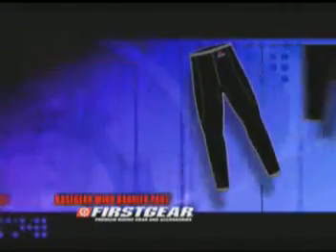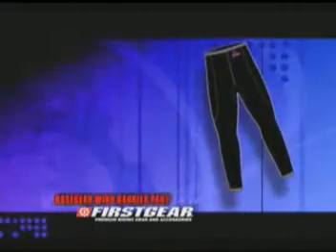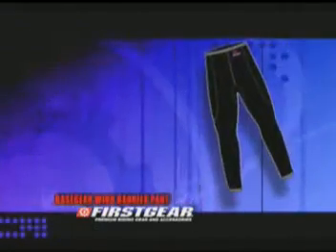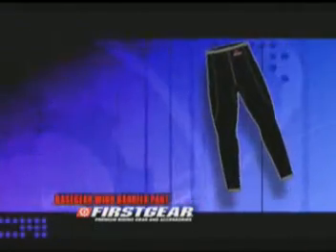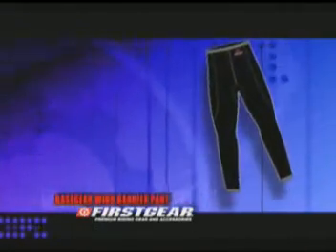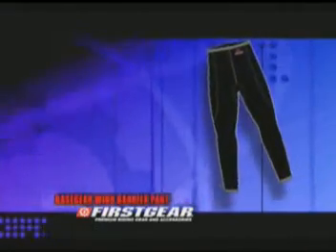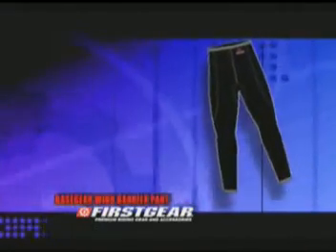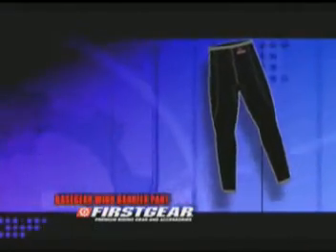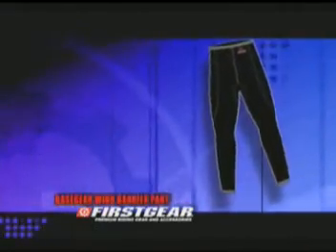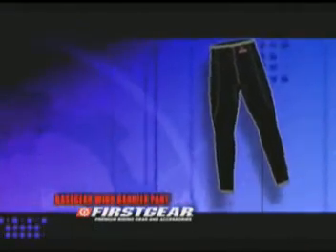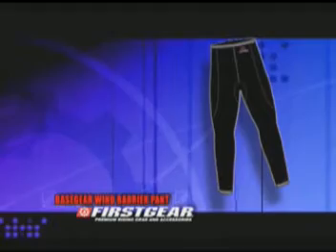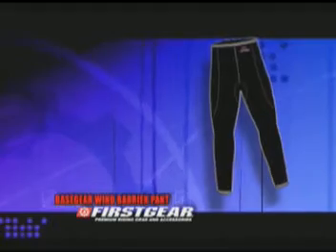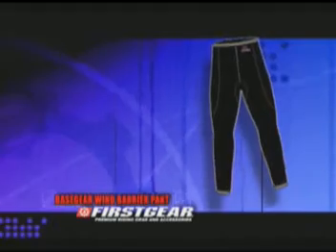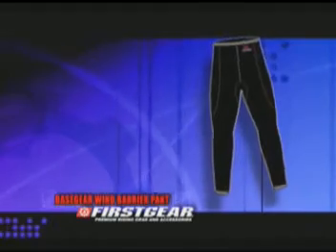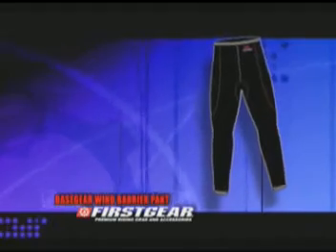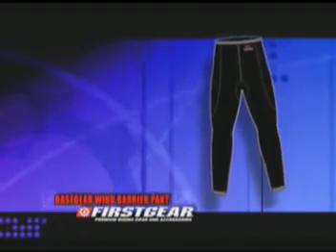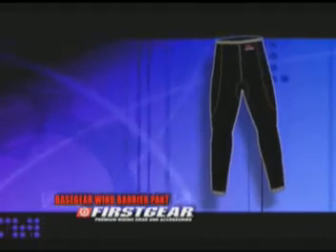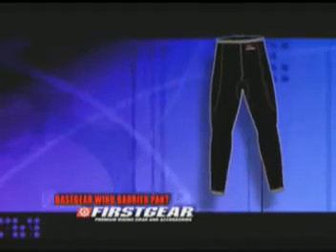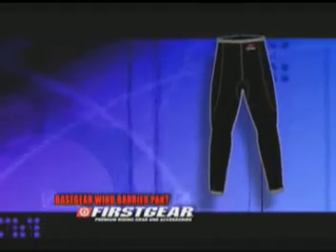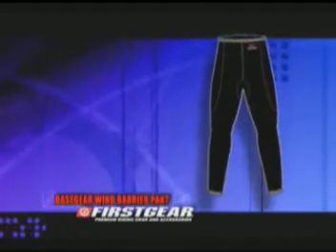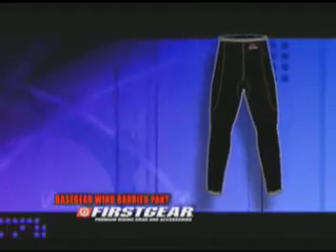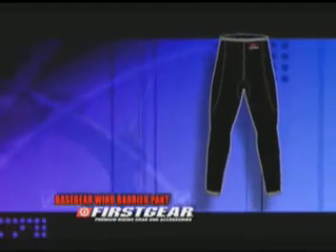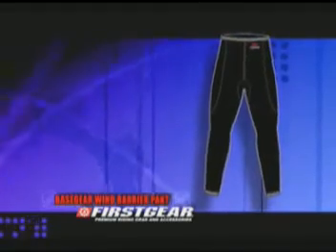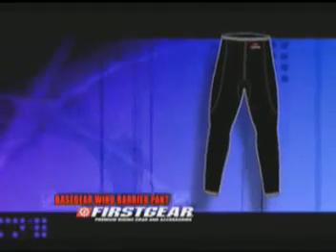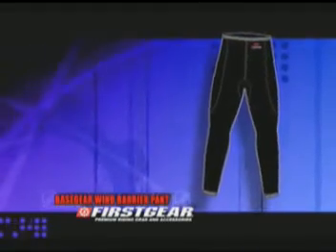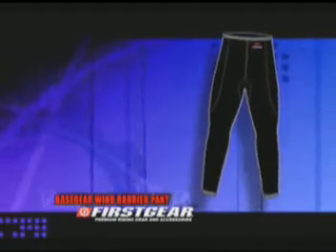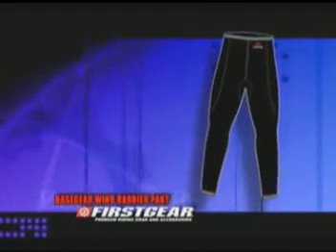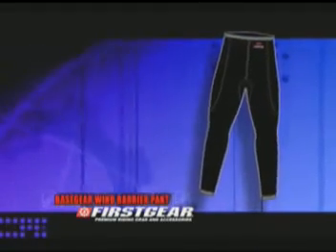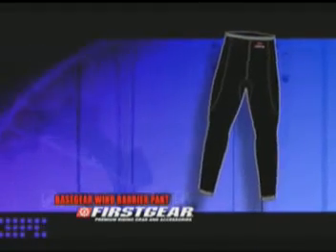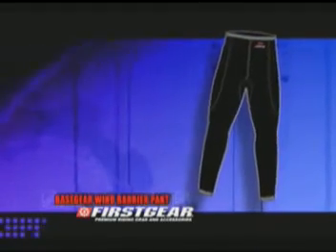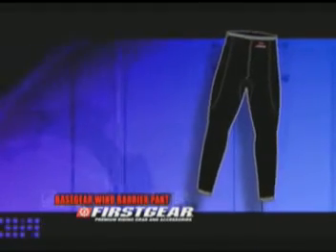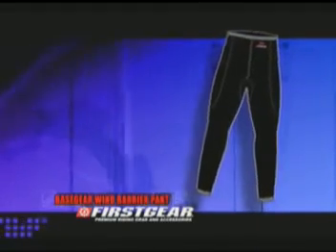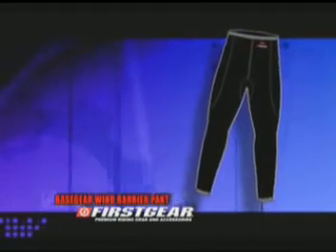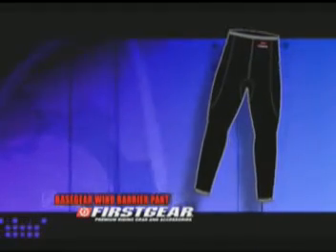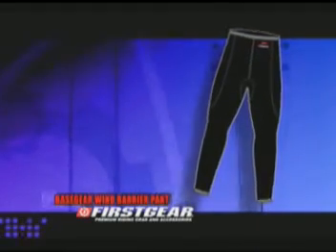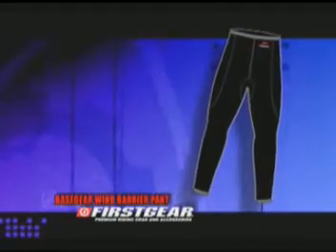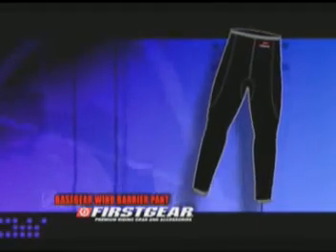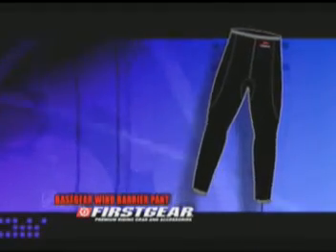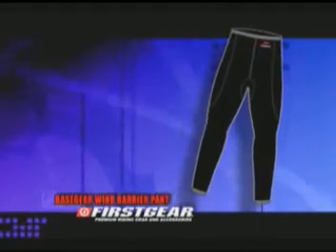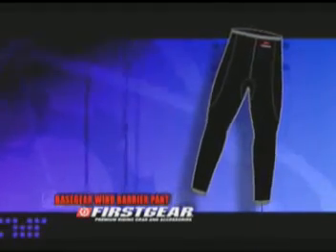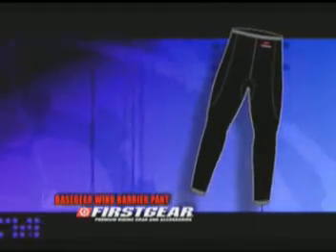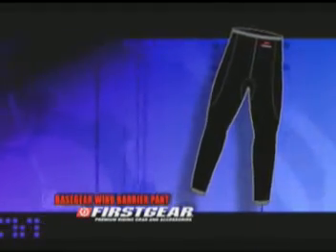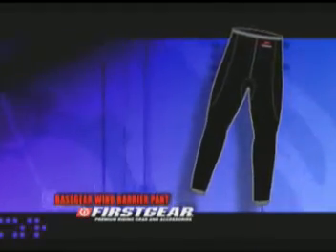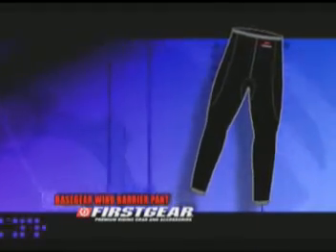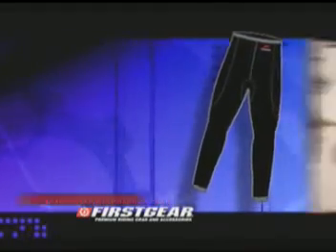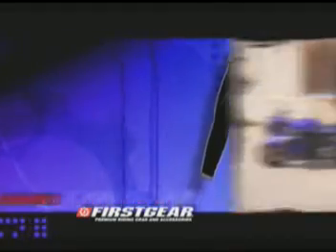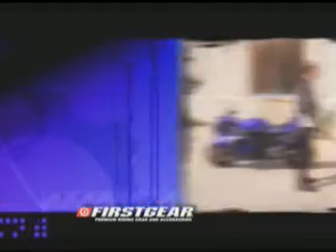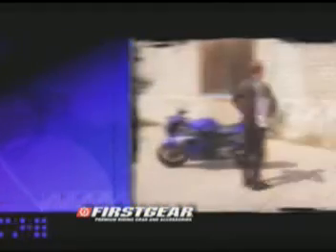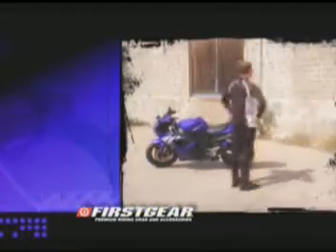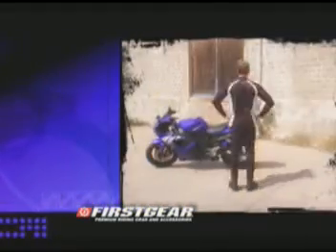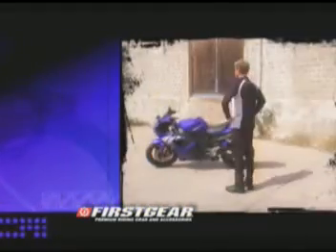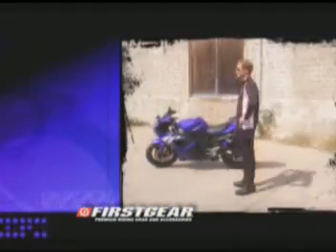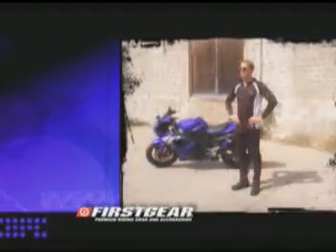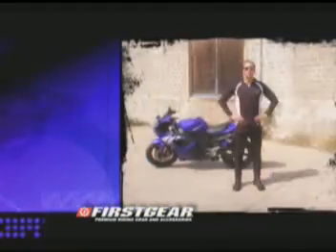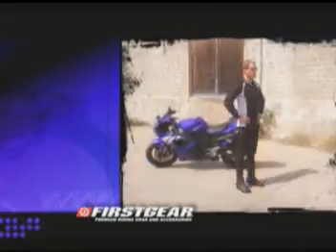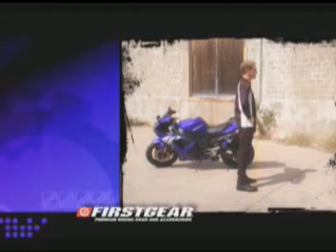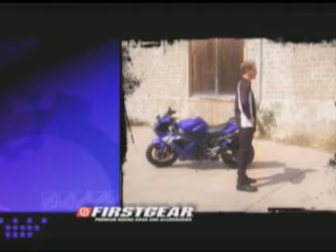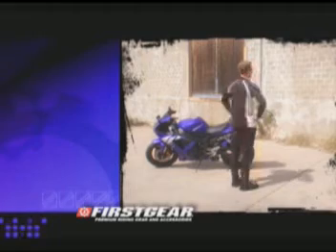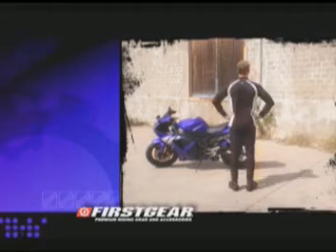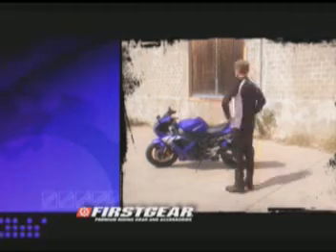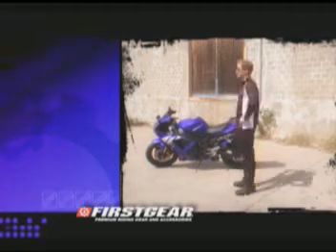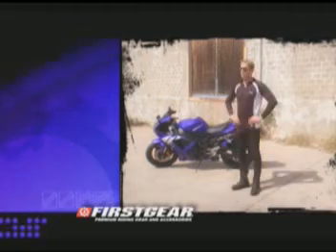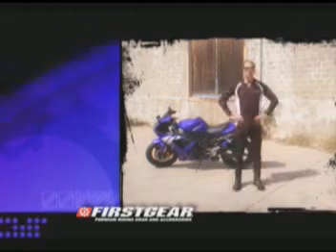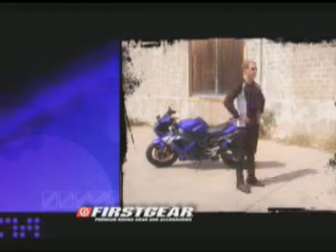The next component in the protection system is the base gear wind barrier pant. This completes the base gear system.